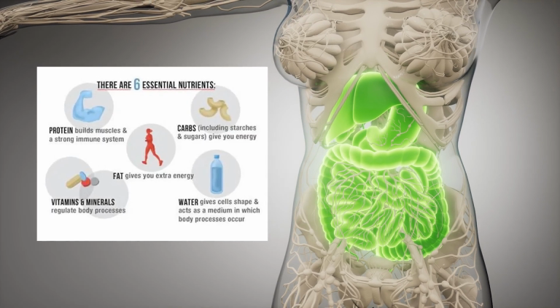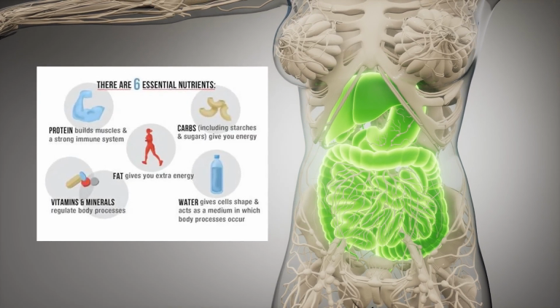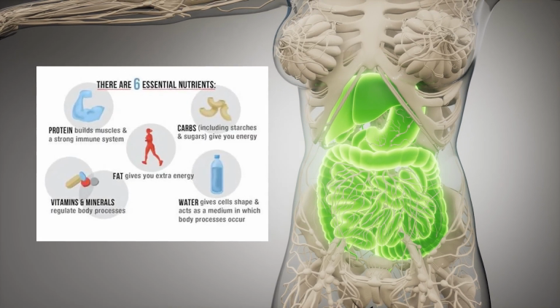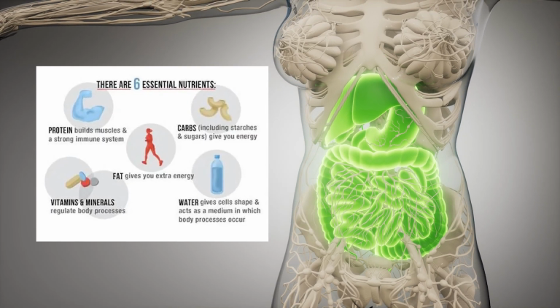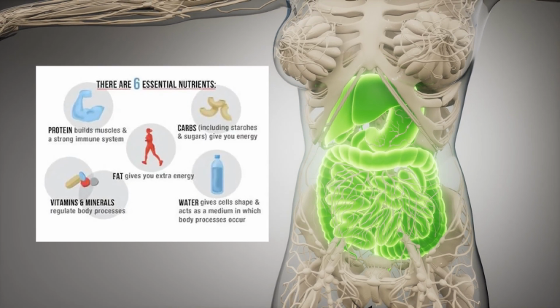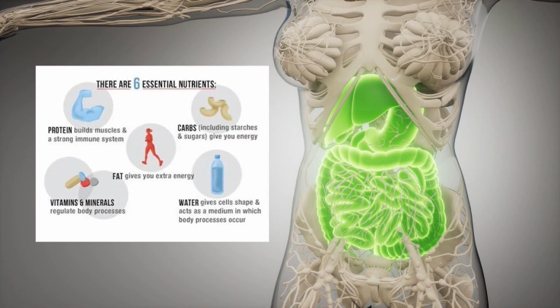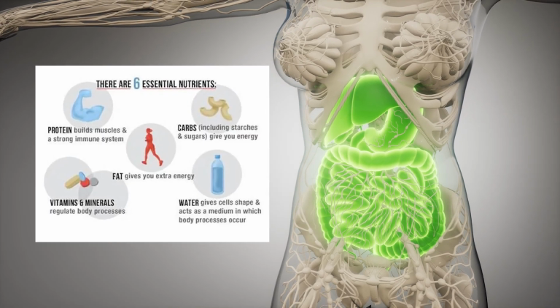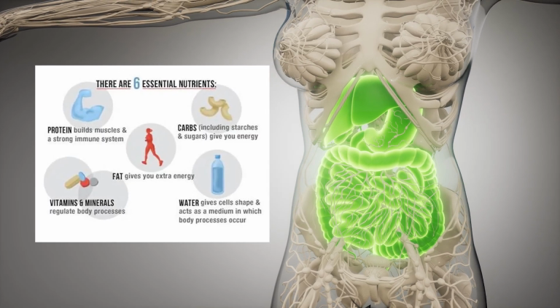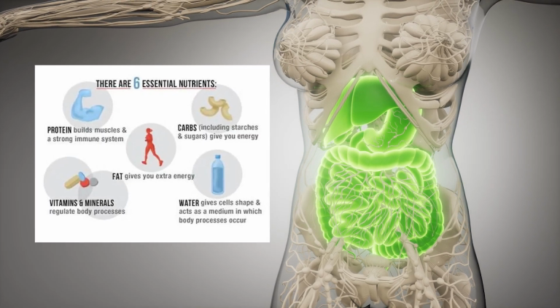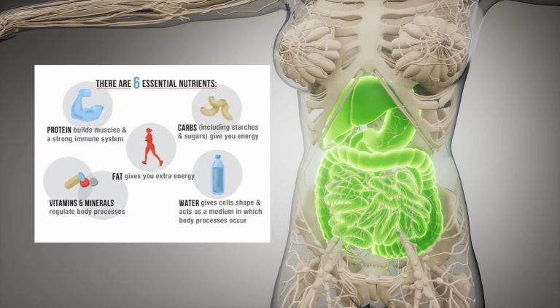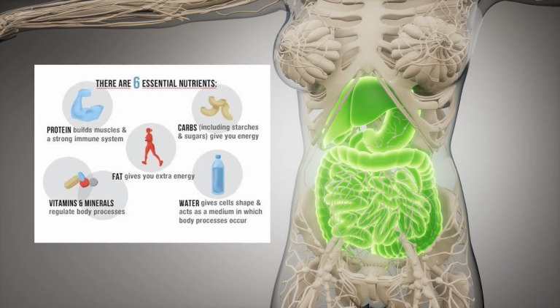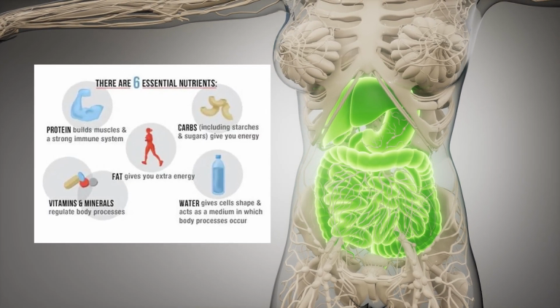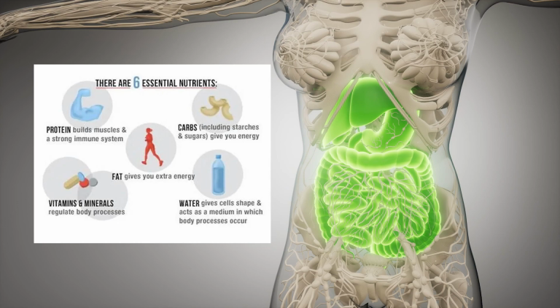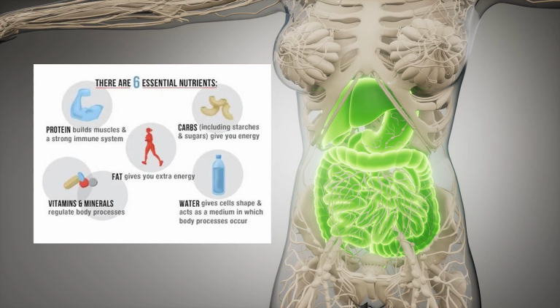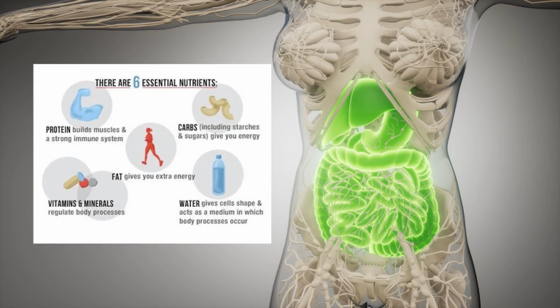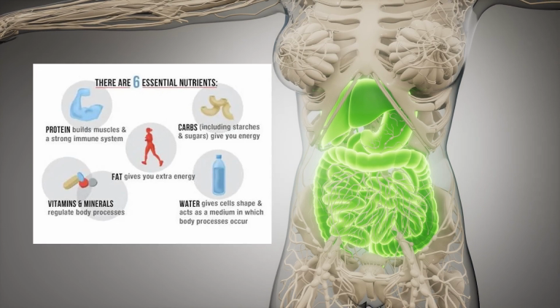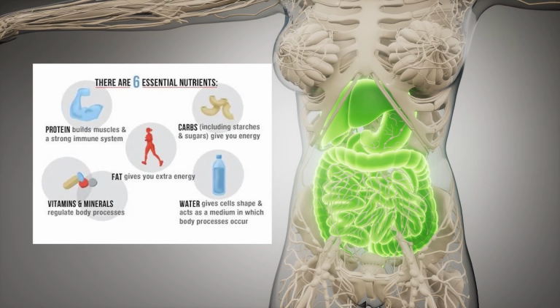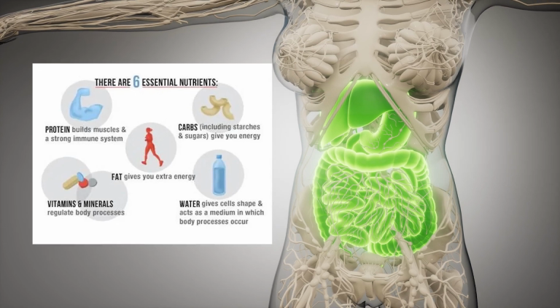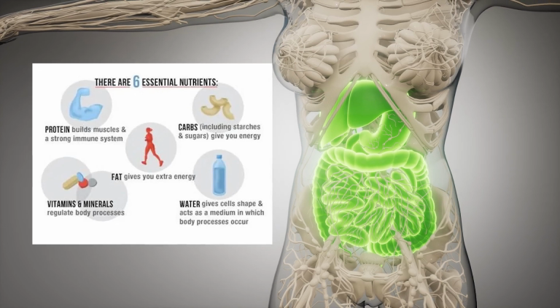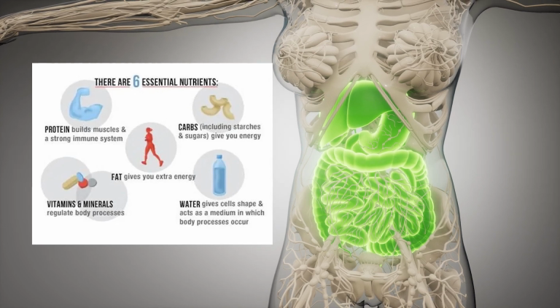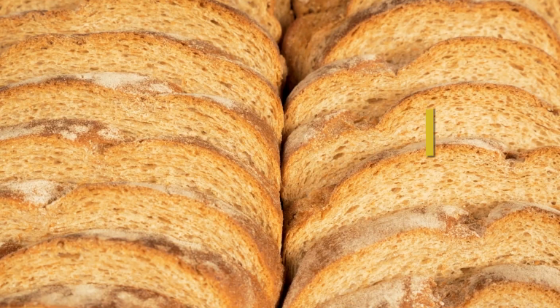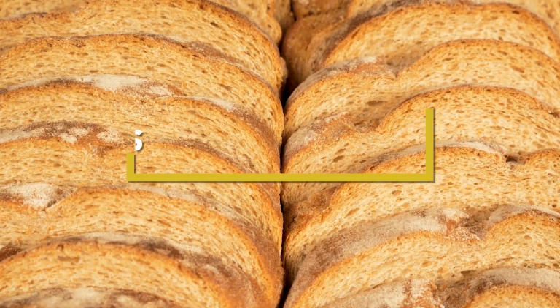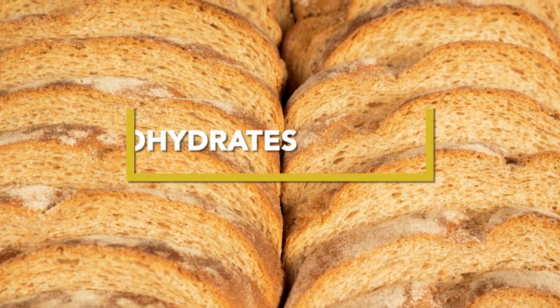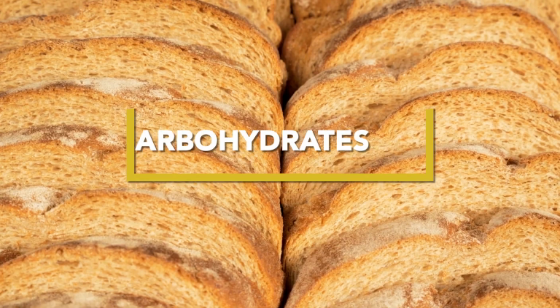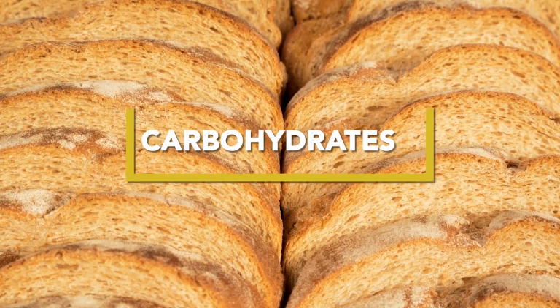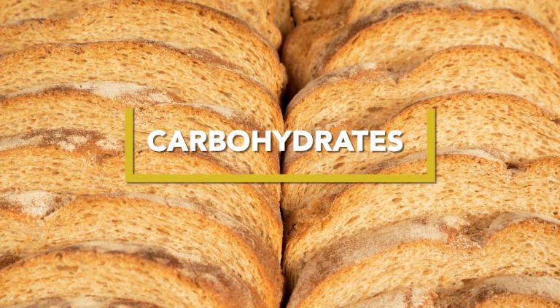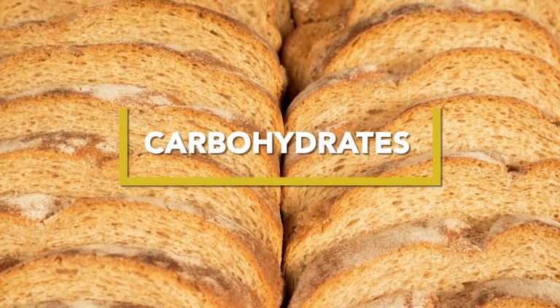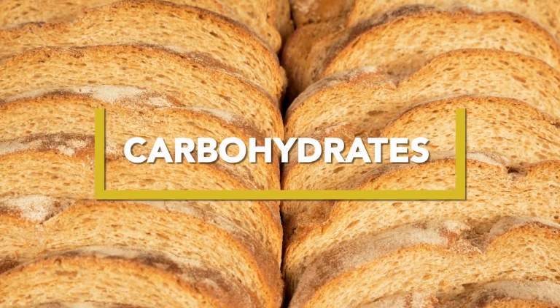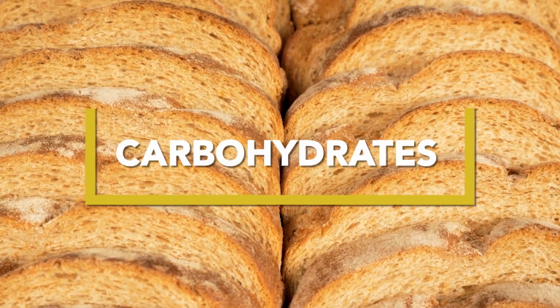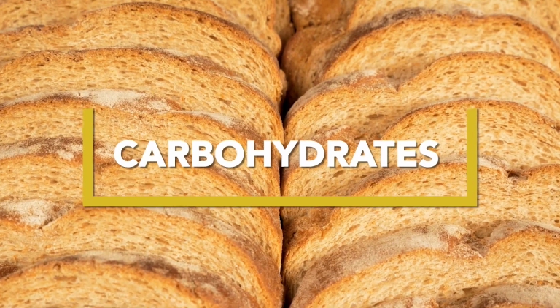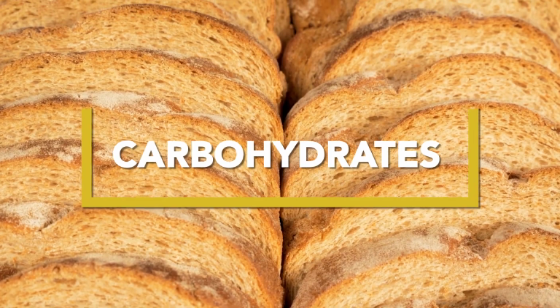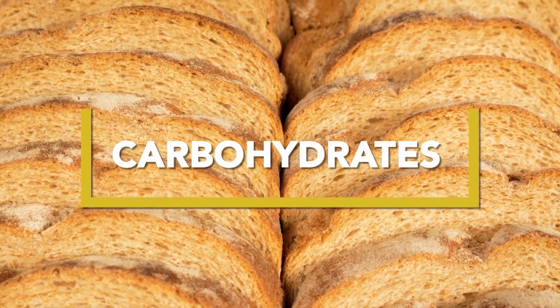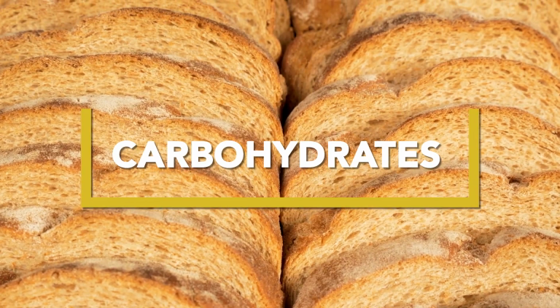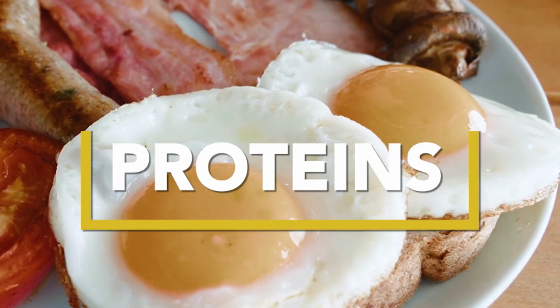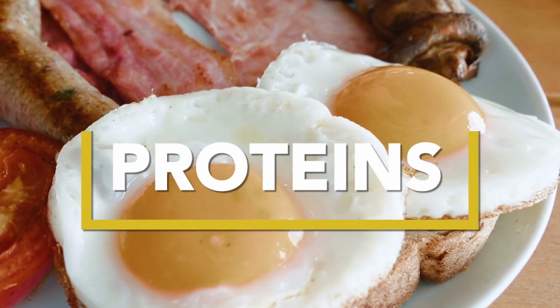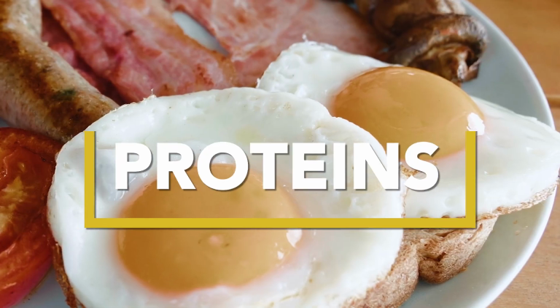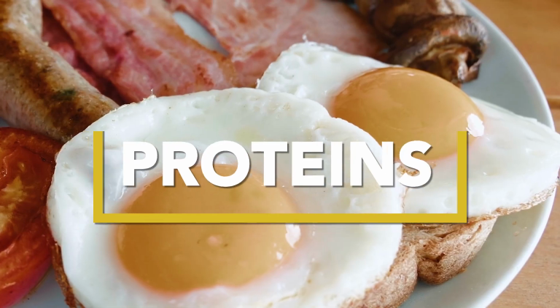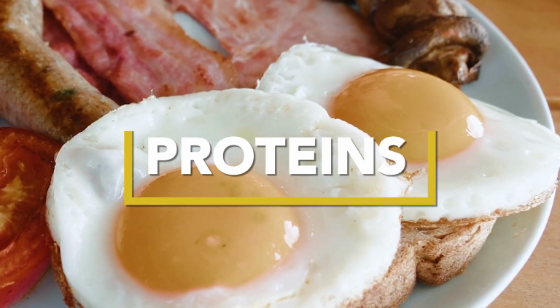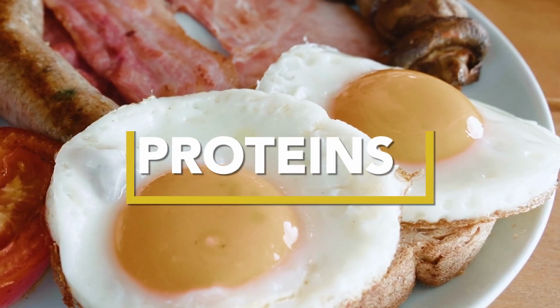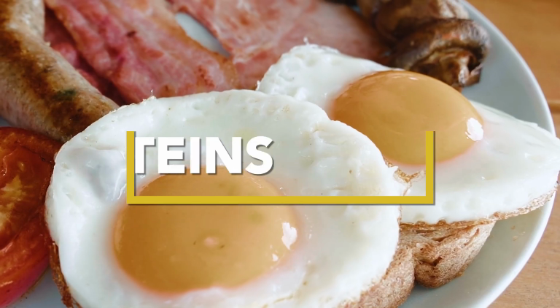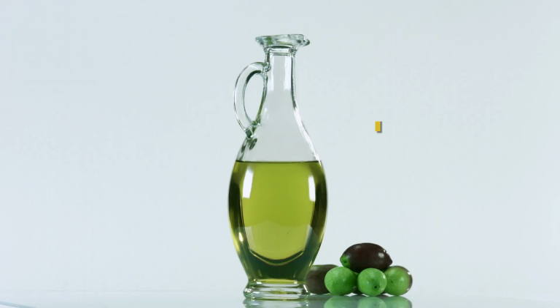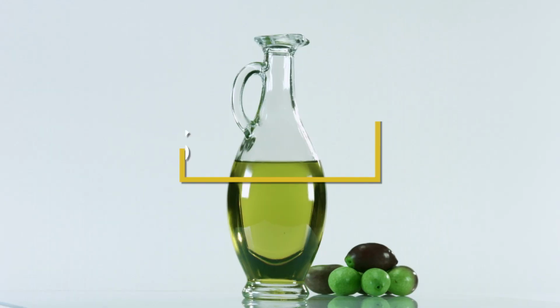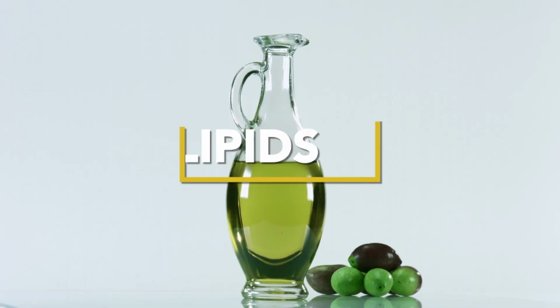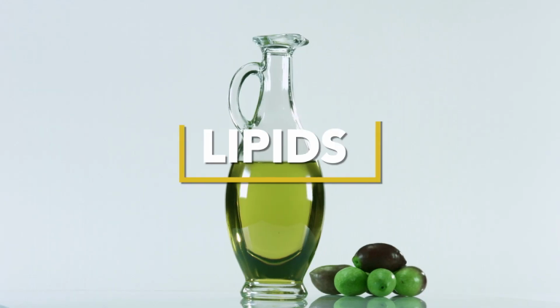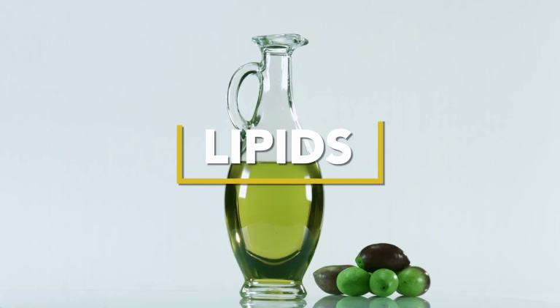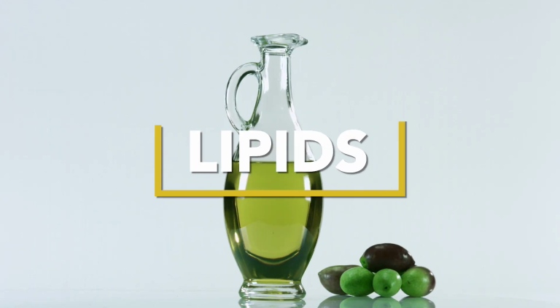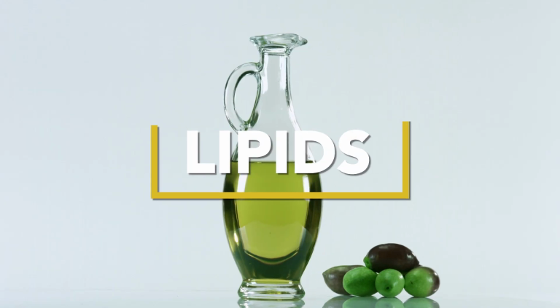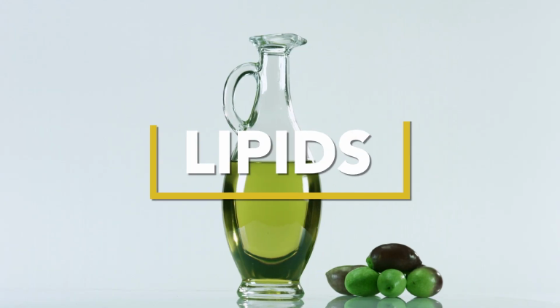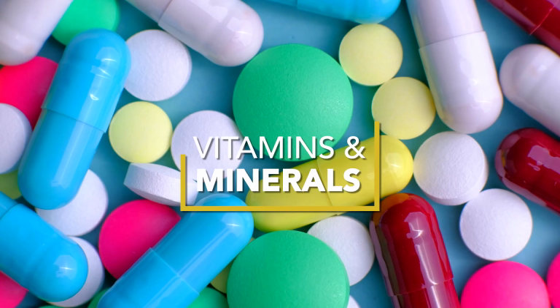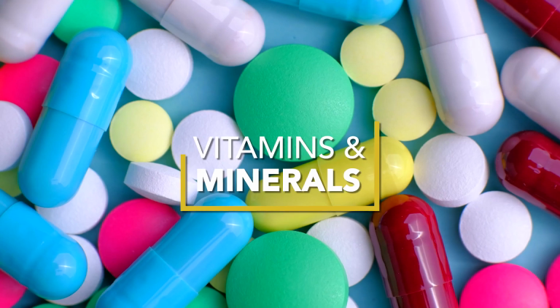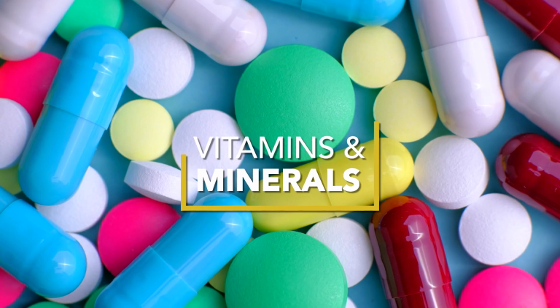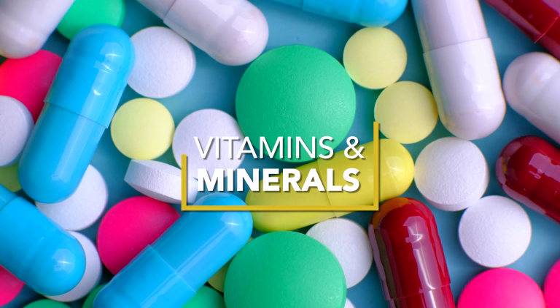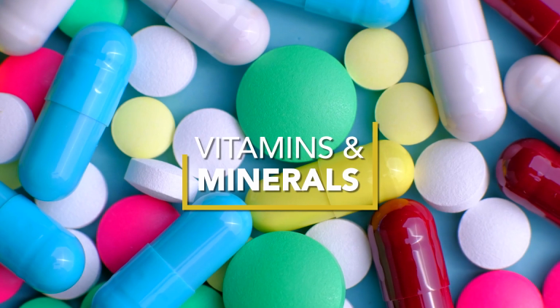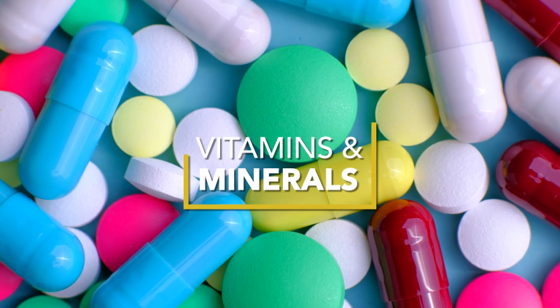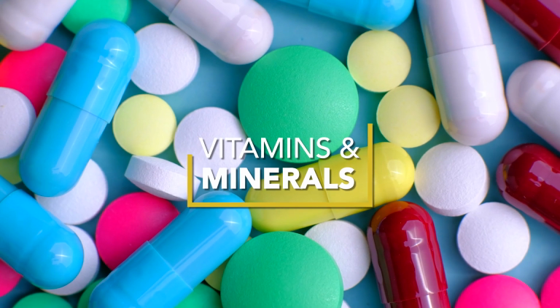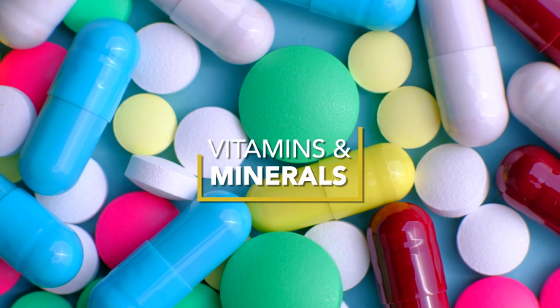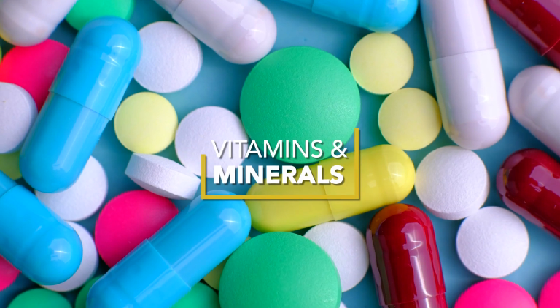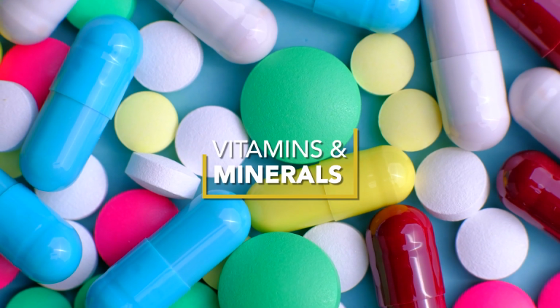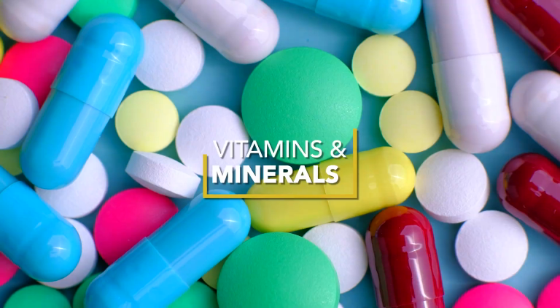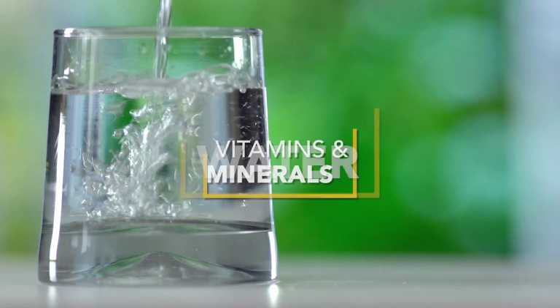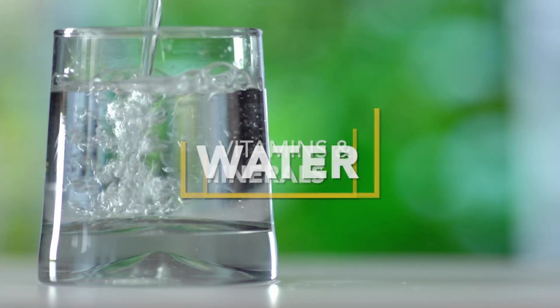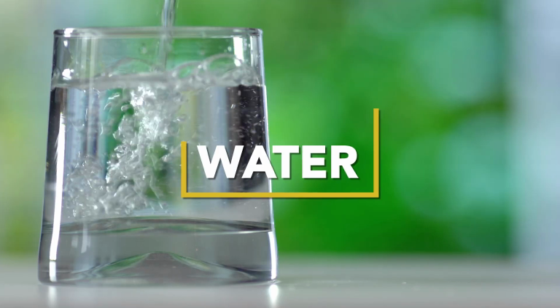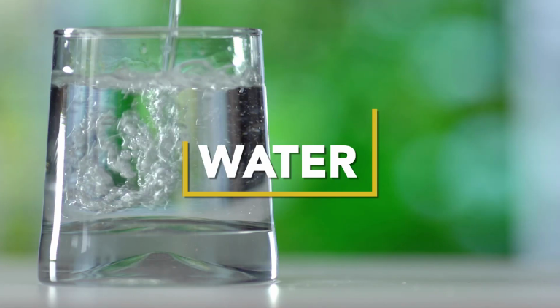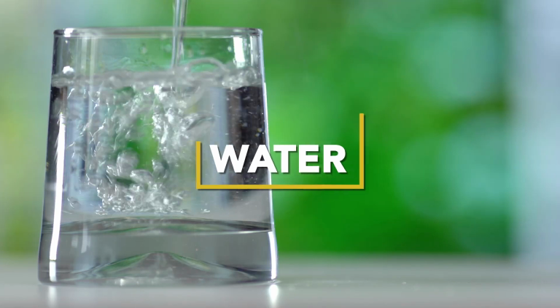This course reviews each of the major nutrients and their function in the body, including carbohydrates, proteins, lipids, vitamins, minerals, and water.